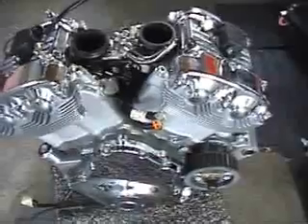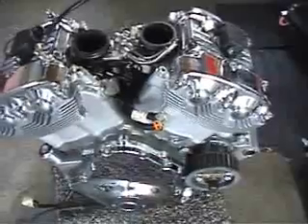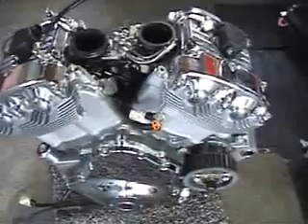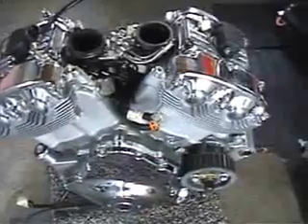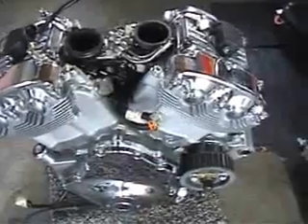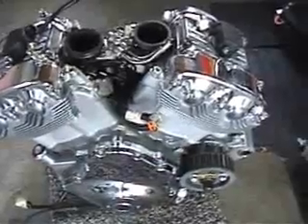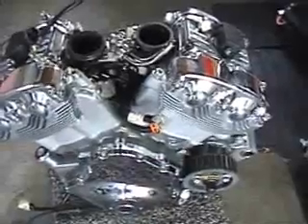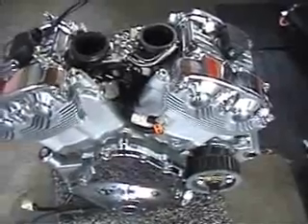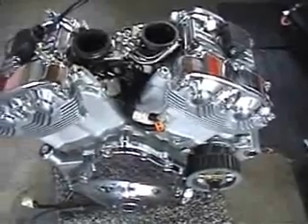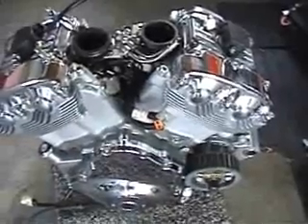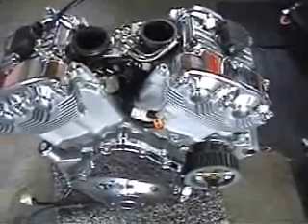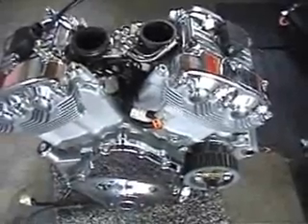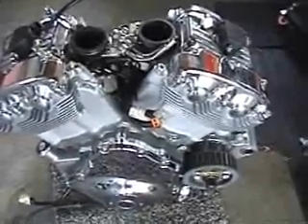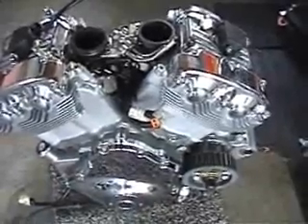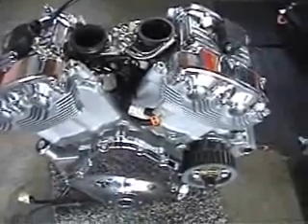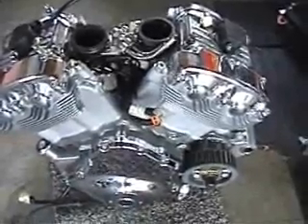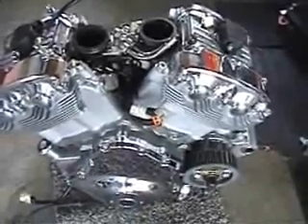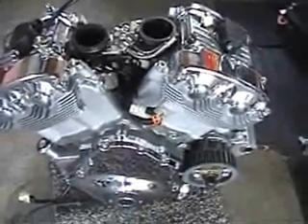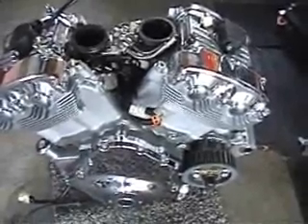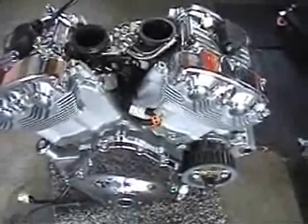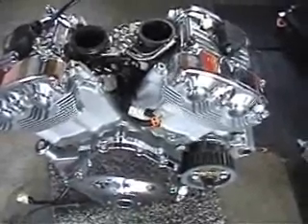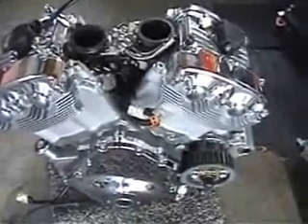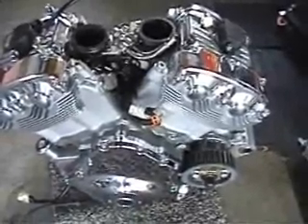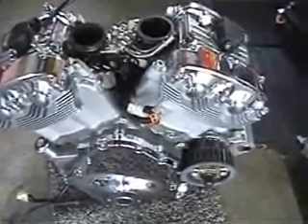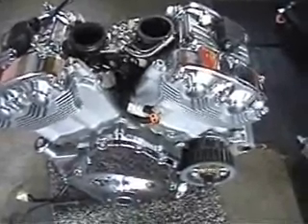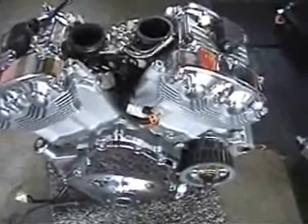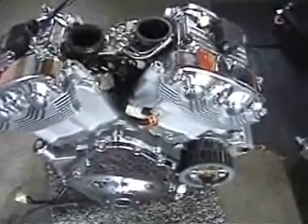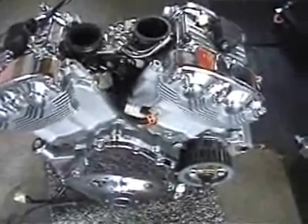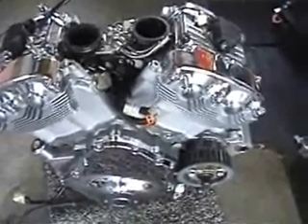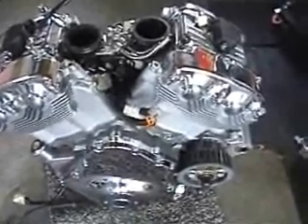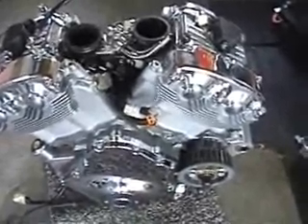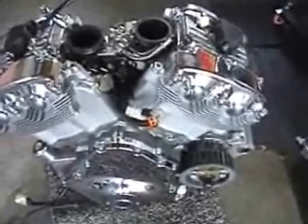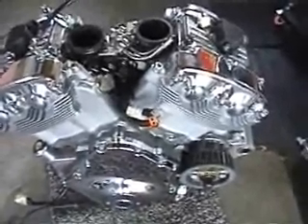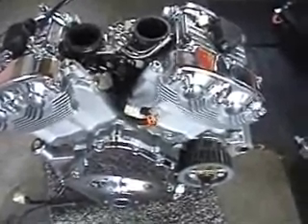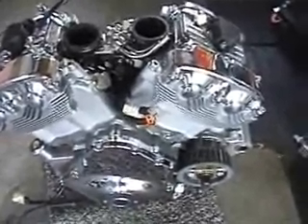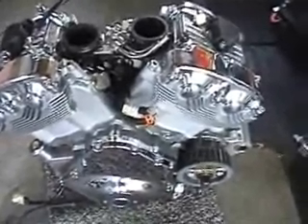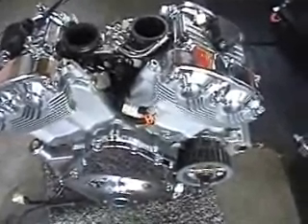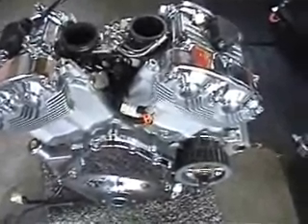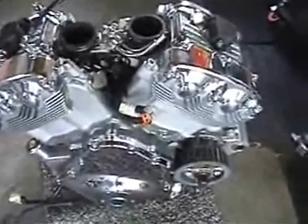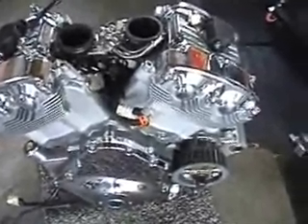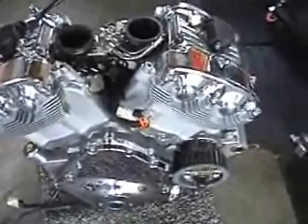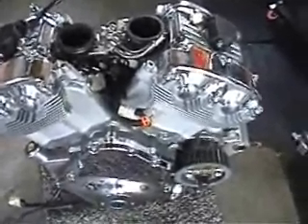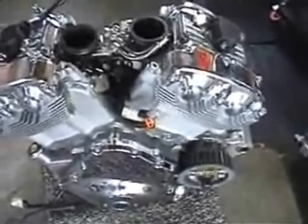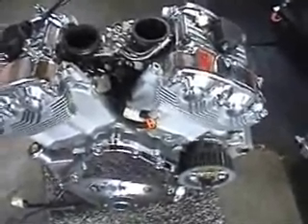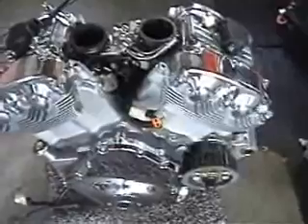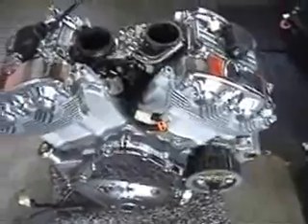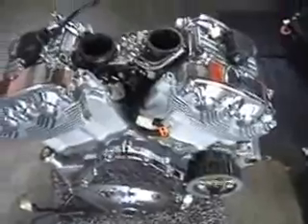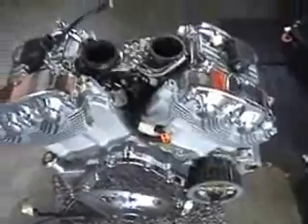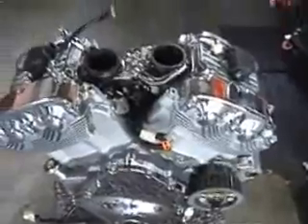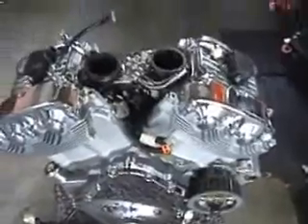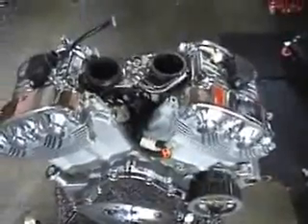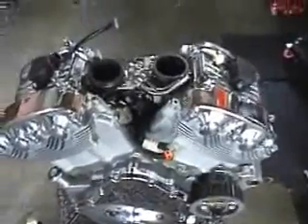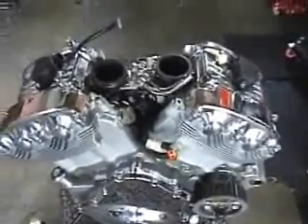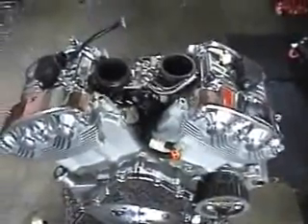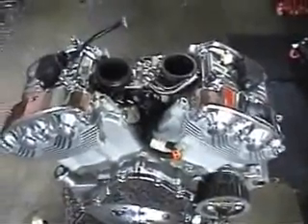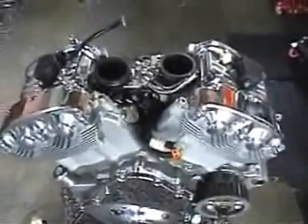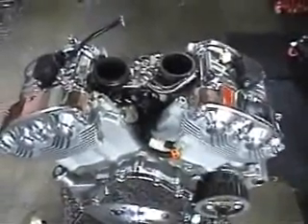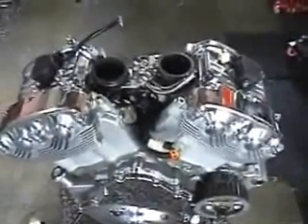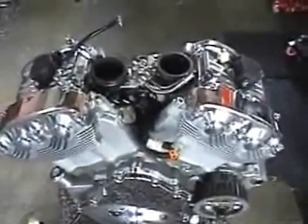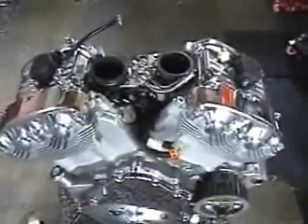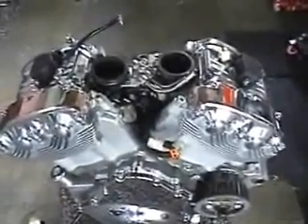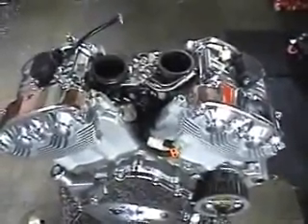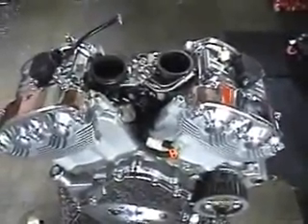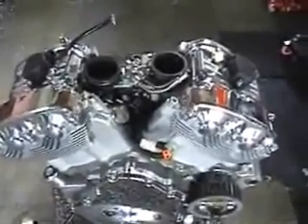This is the engine sitting on the floor. I'm going to start the process of disassembling the engine now by removing the heads.